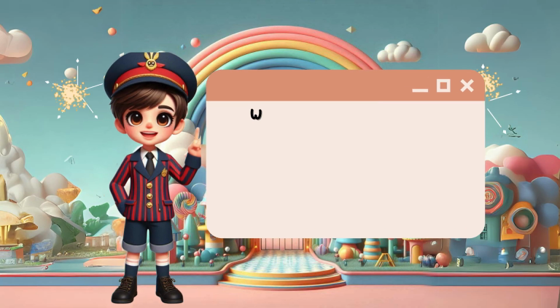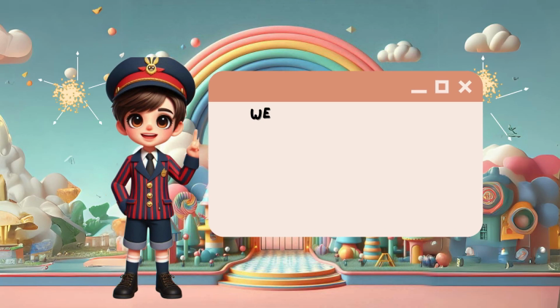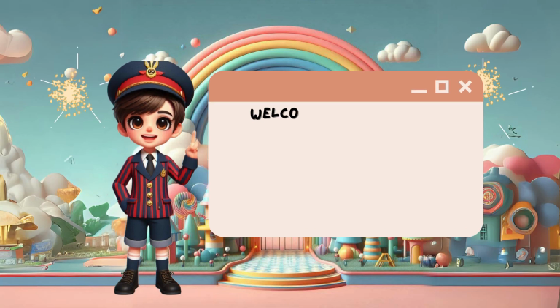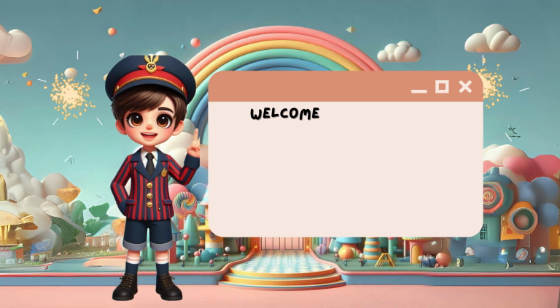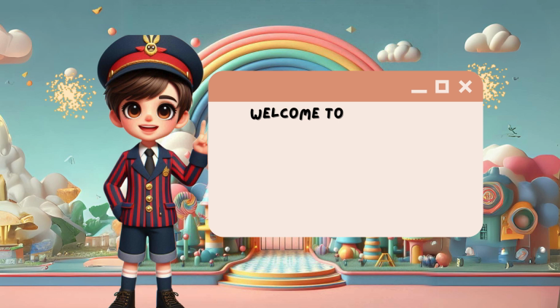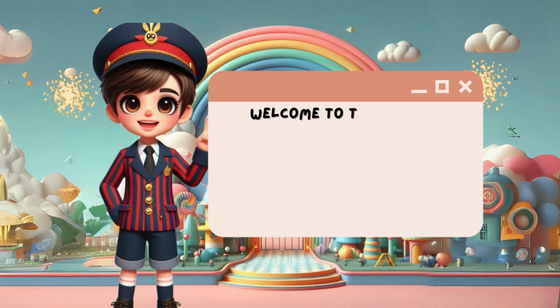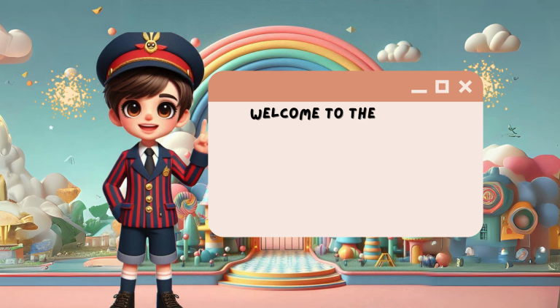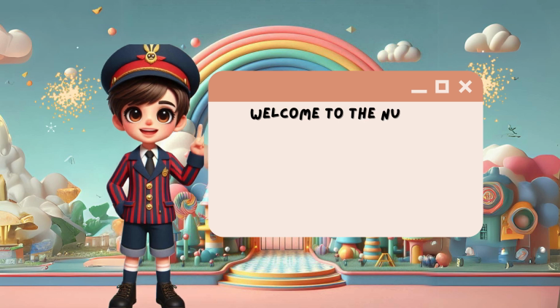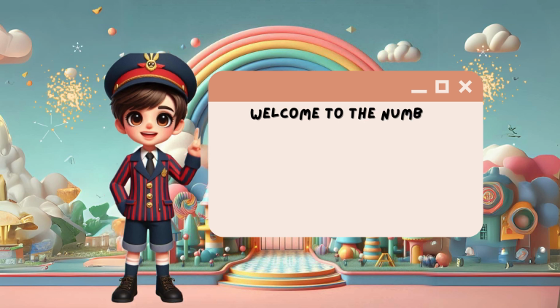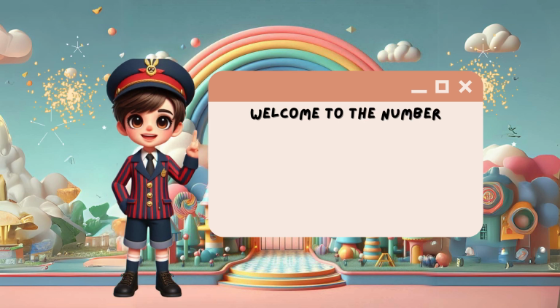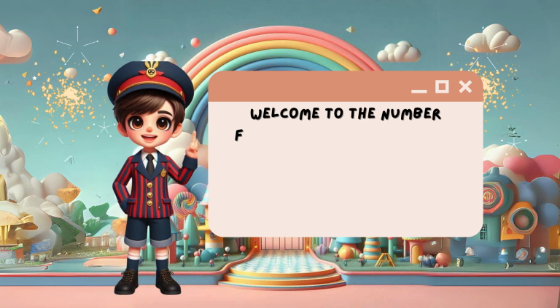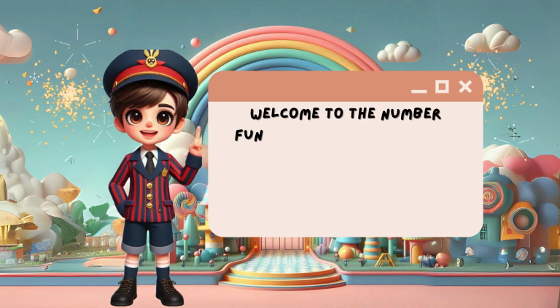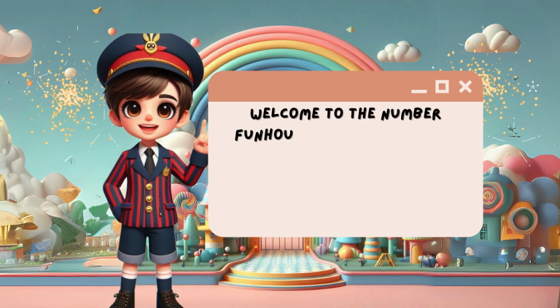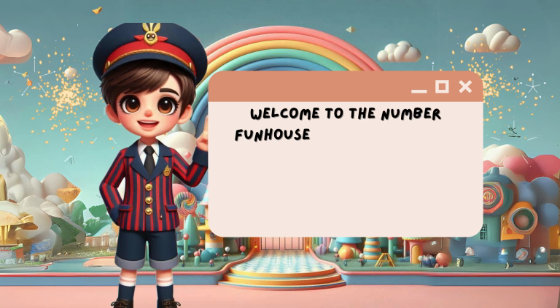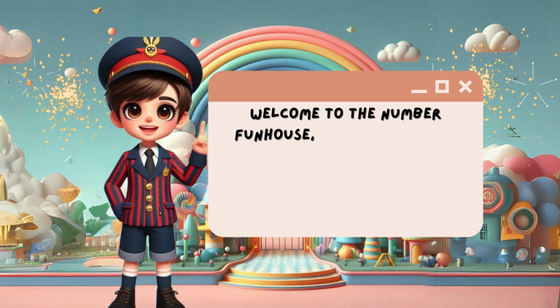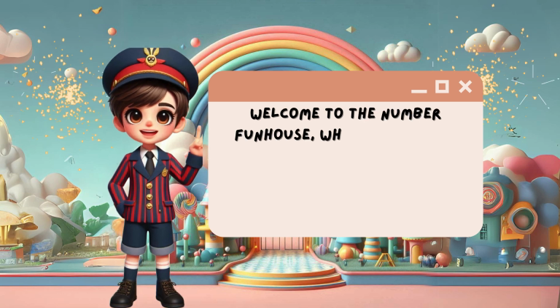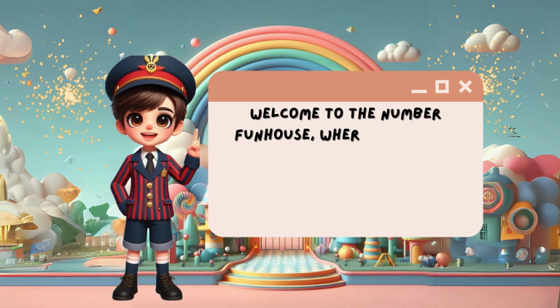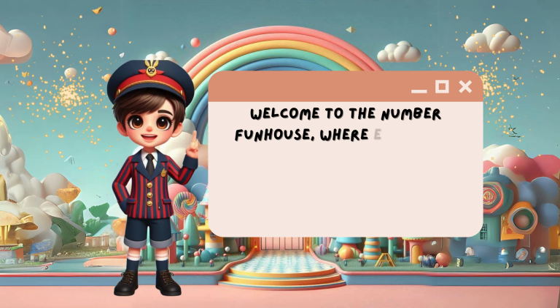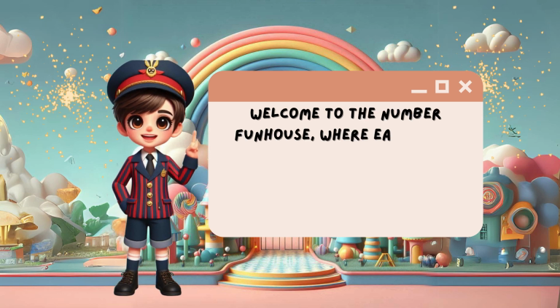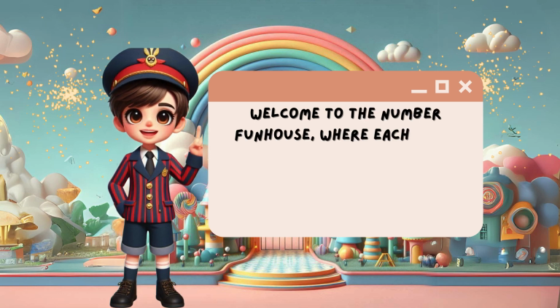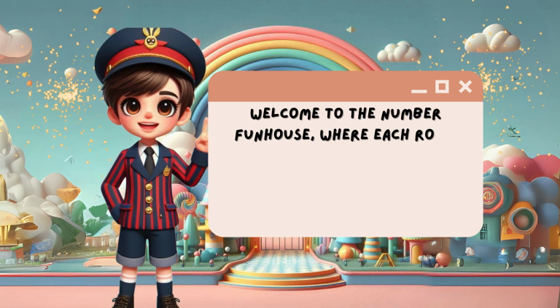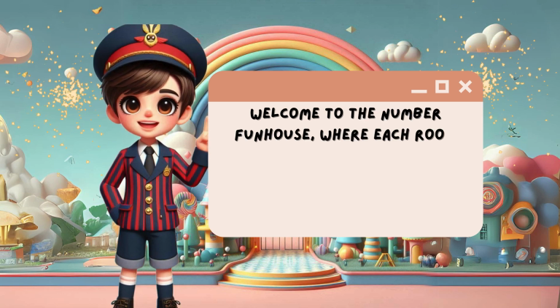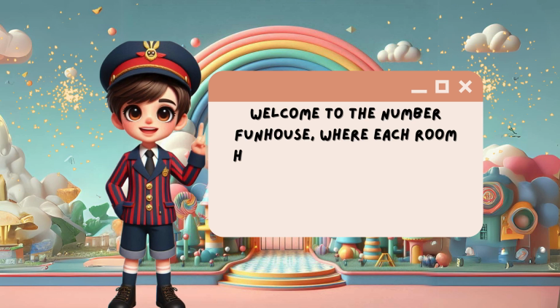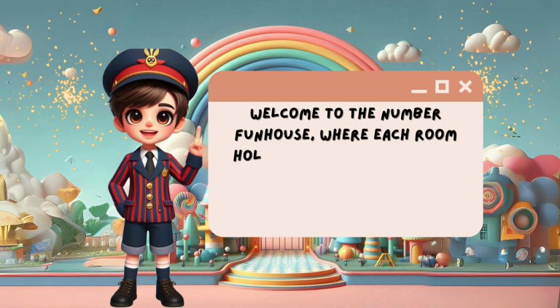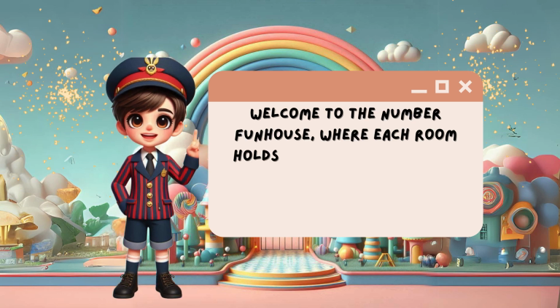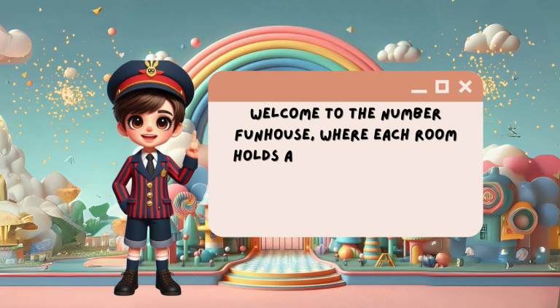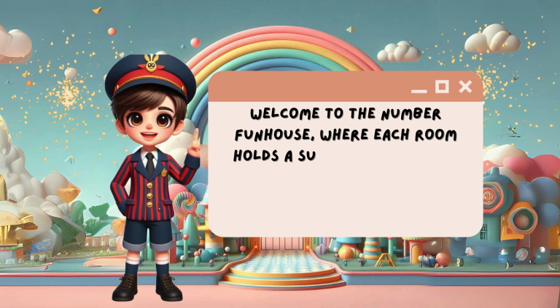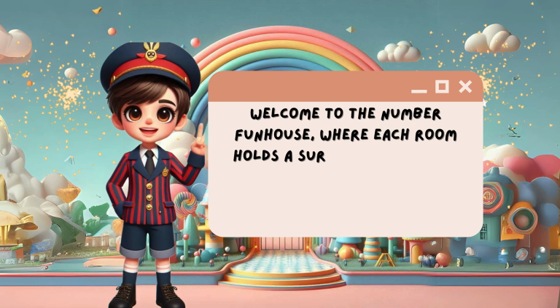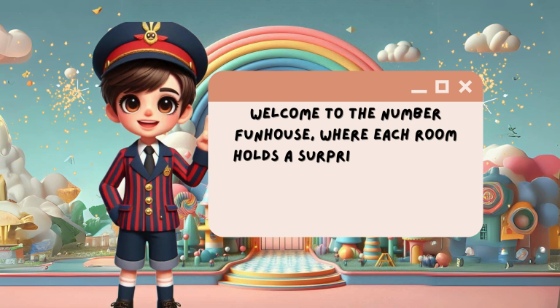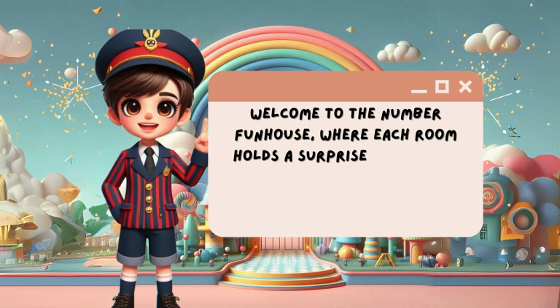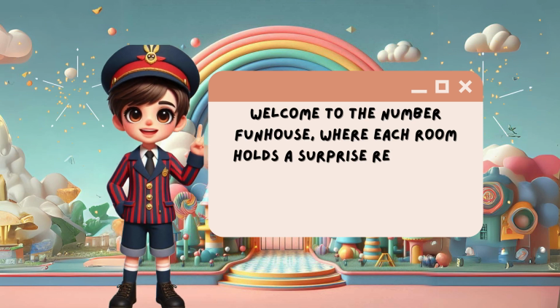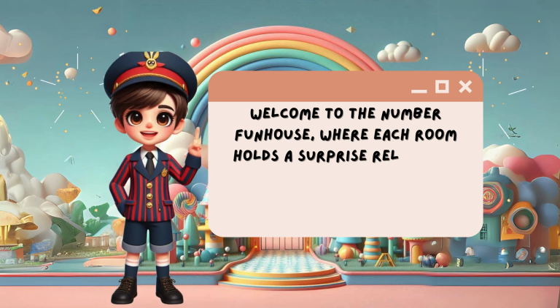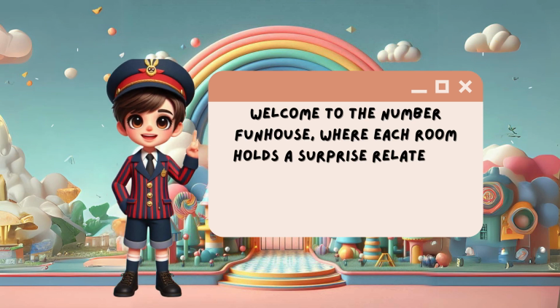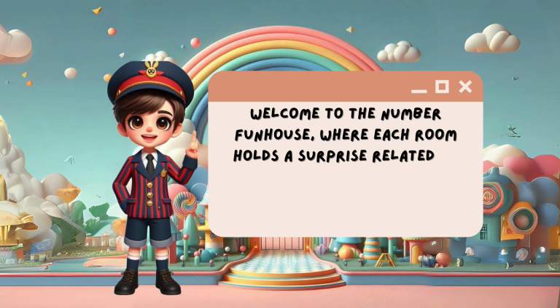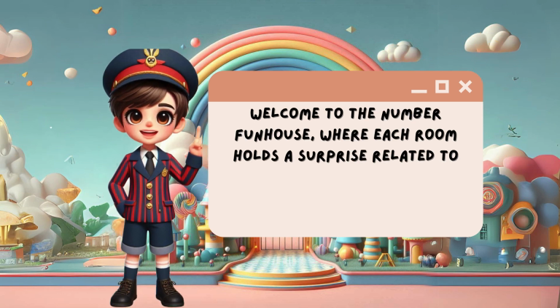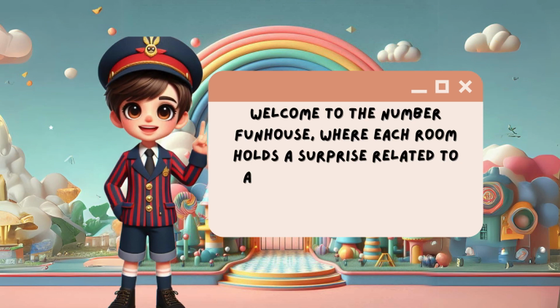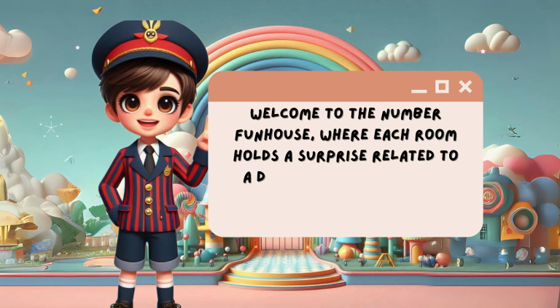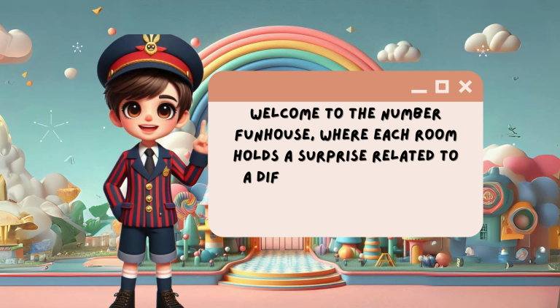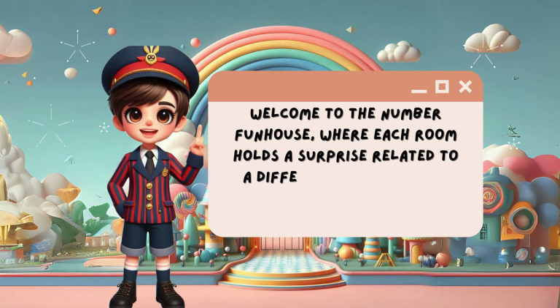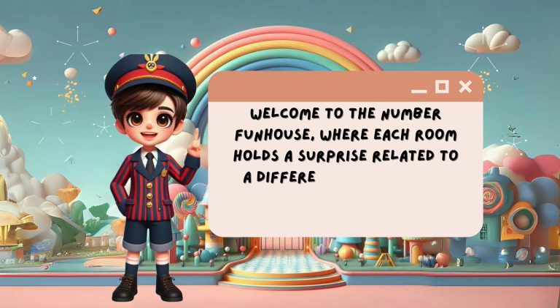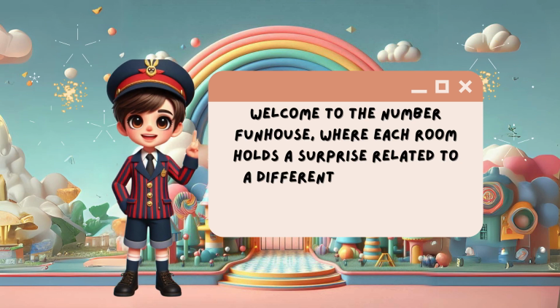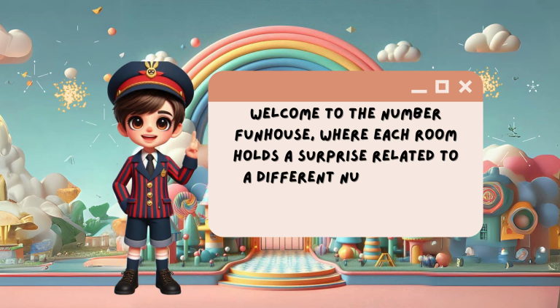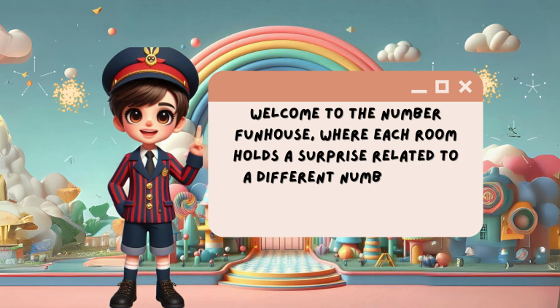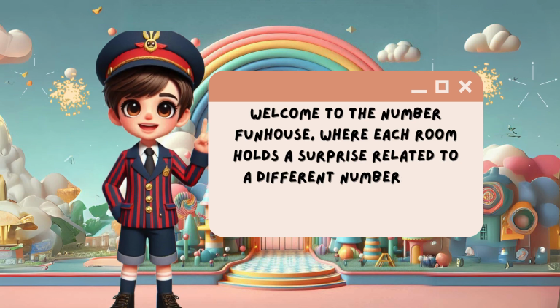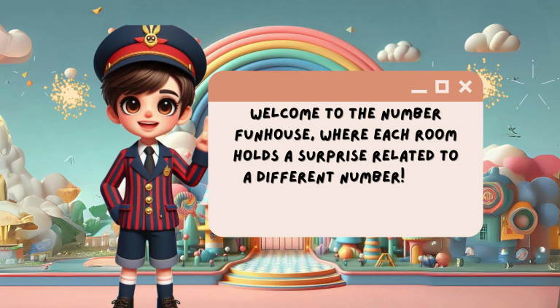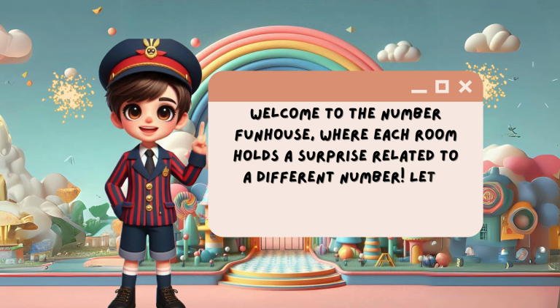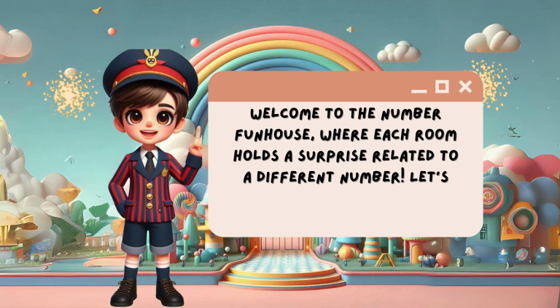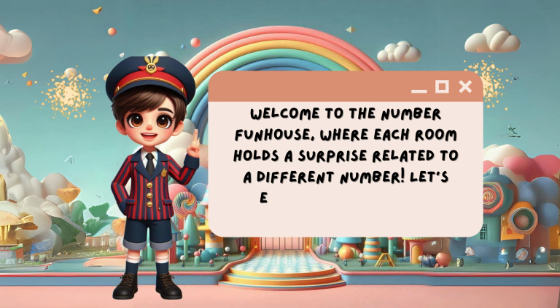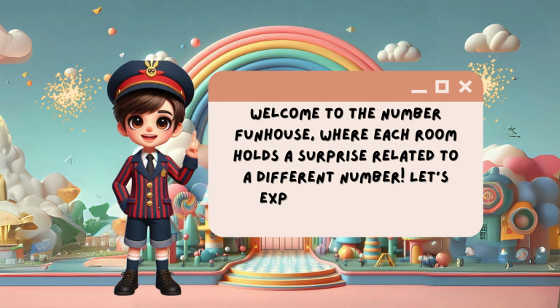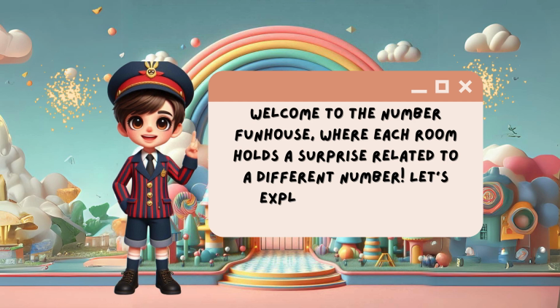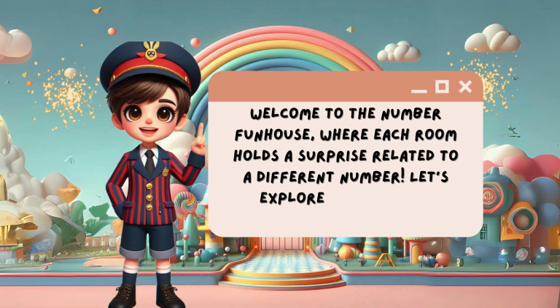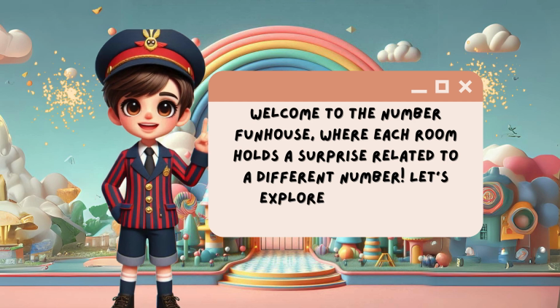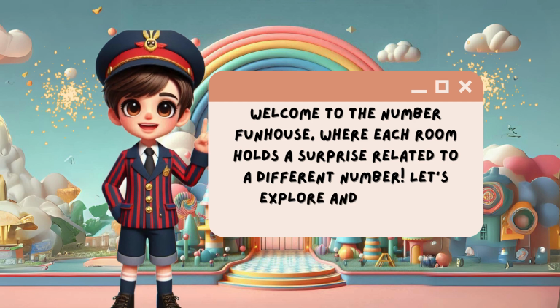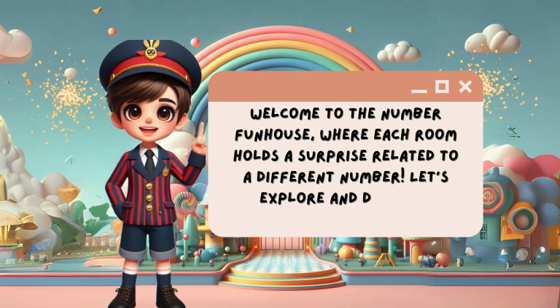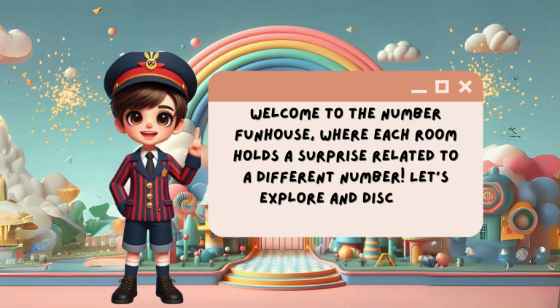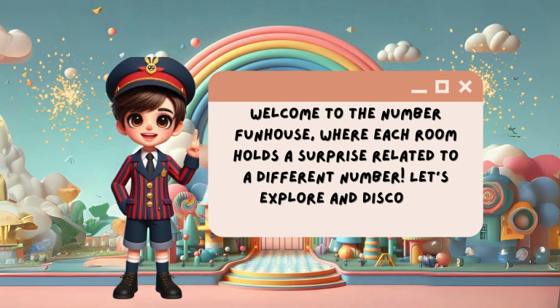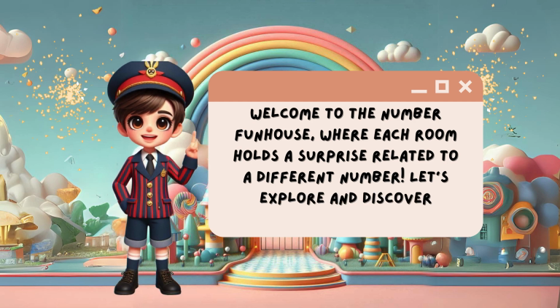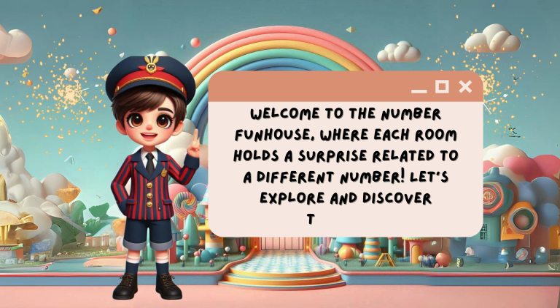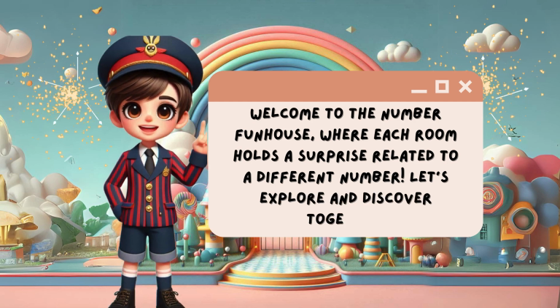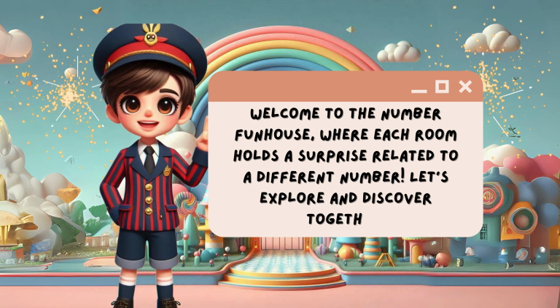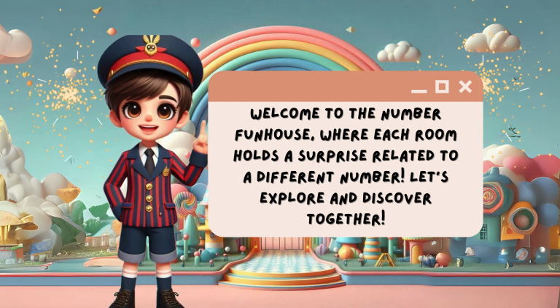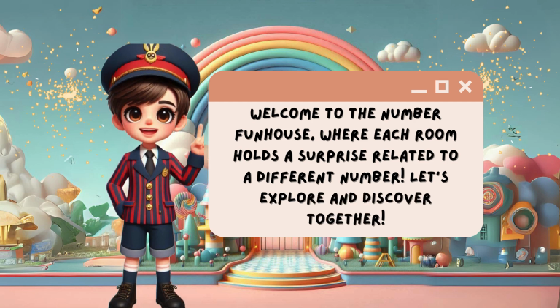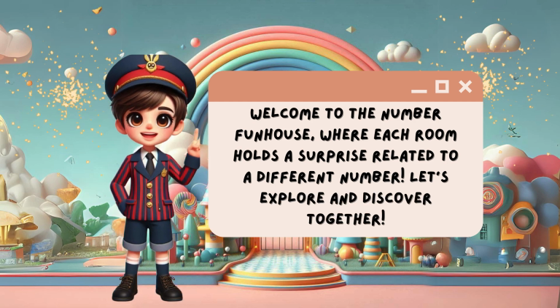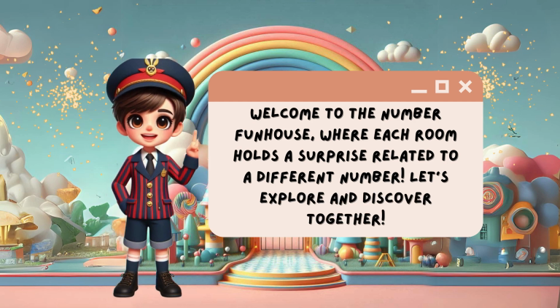Welcome to the Number Fun House, where each room holds a surprise related to a different number. Let's explore and discover together.